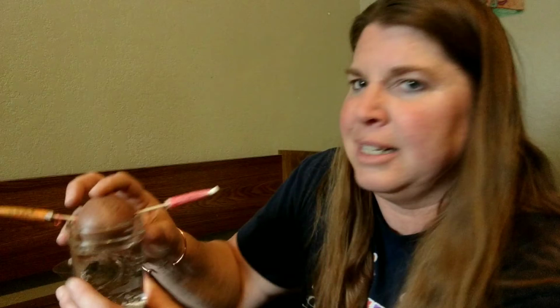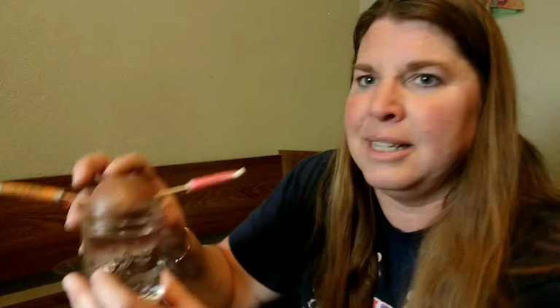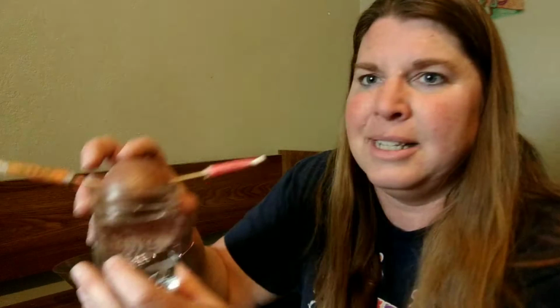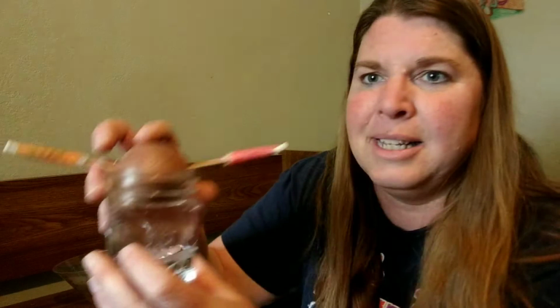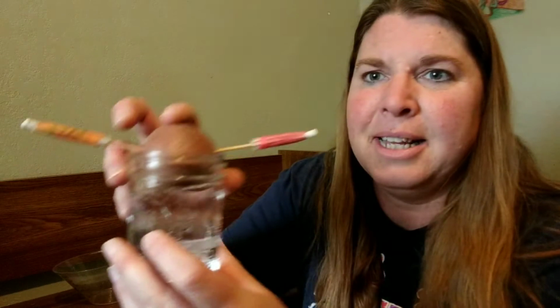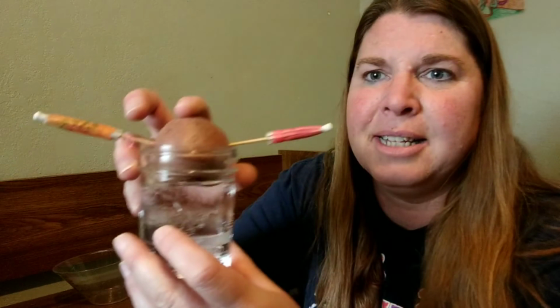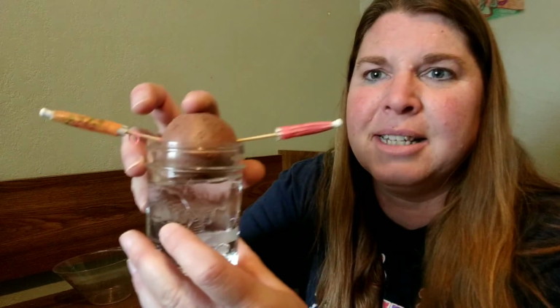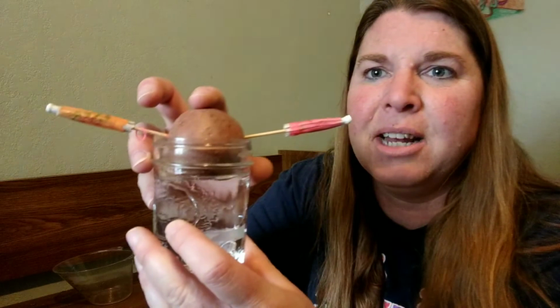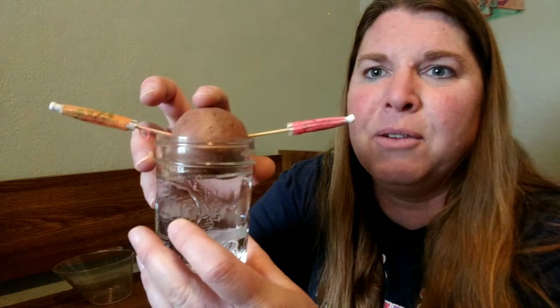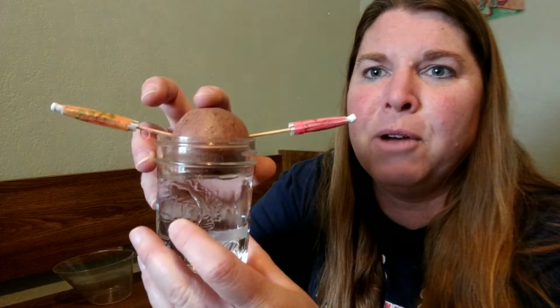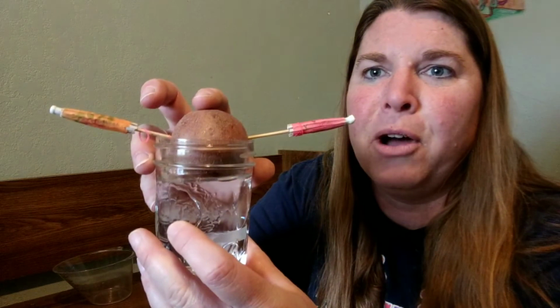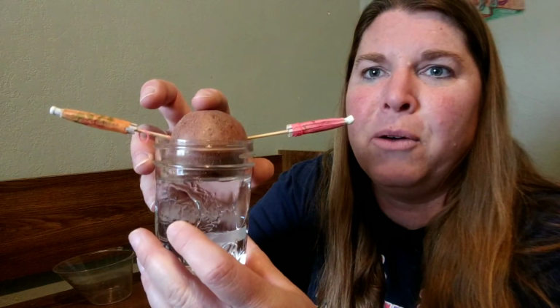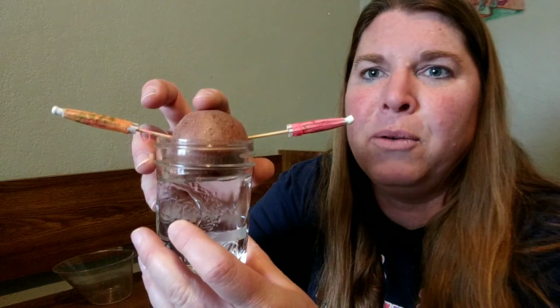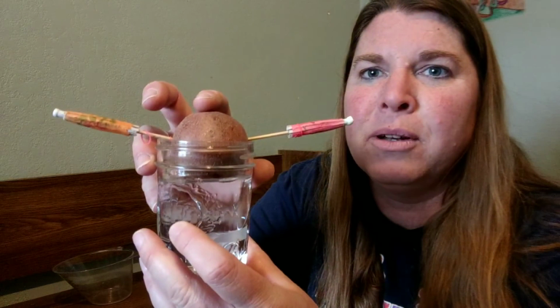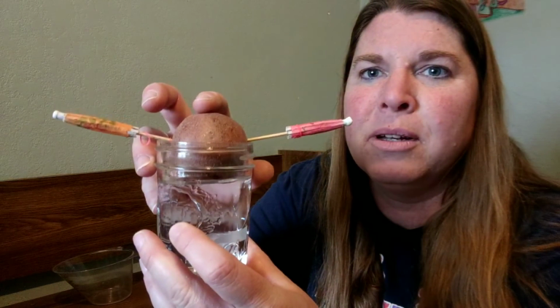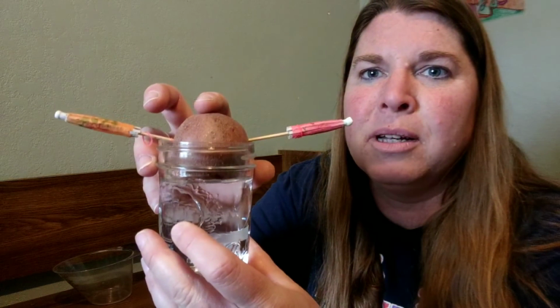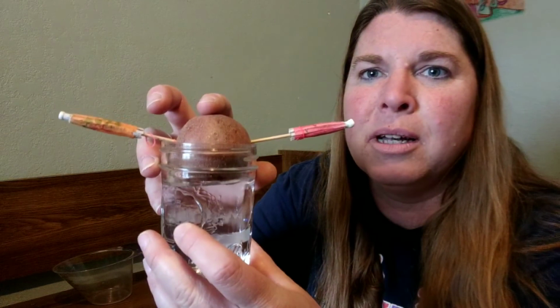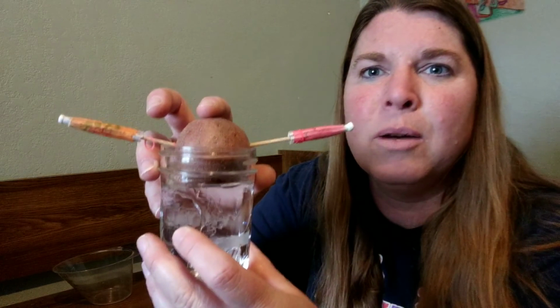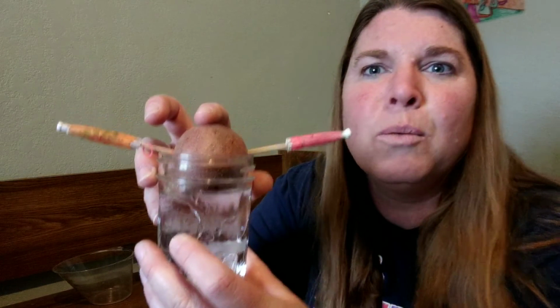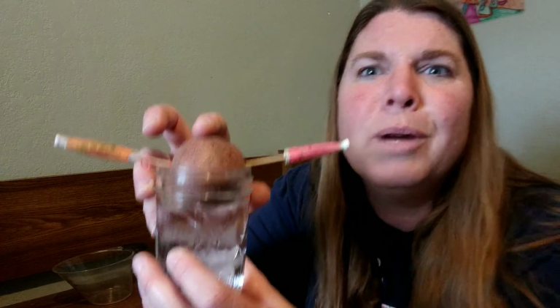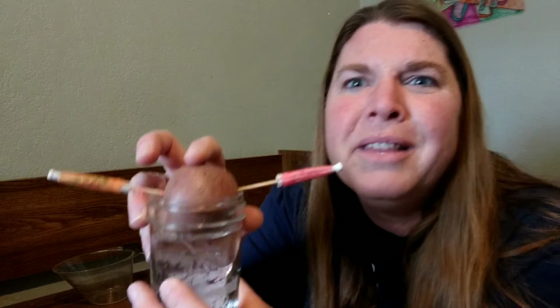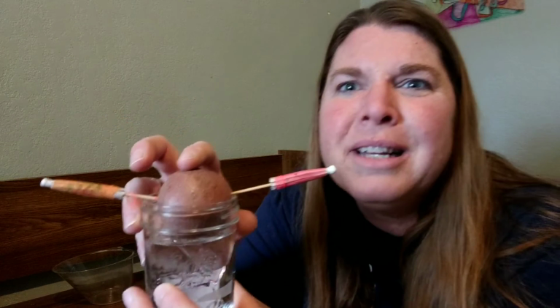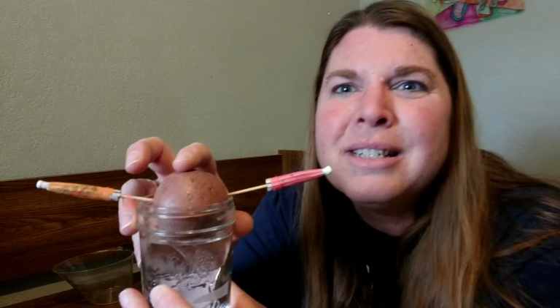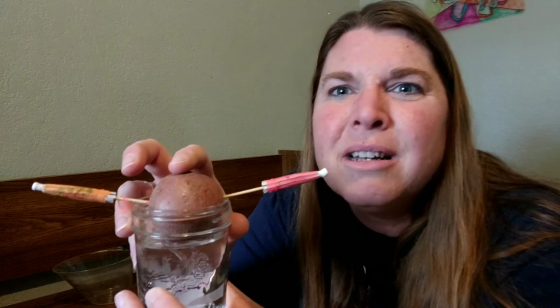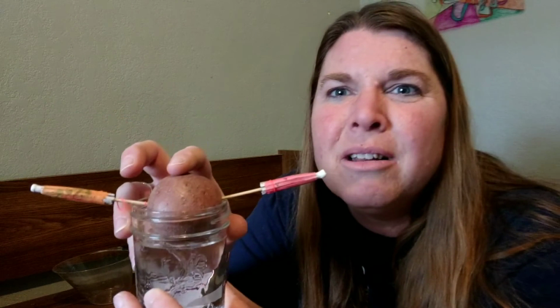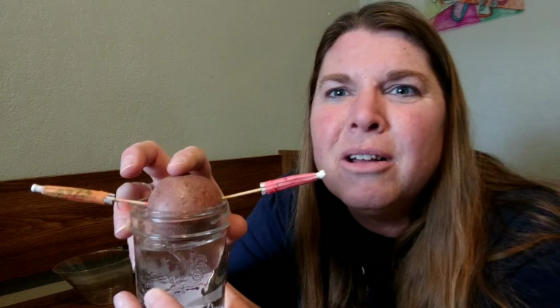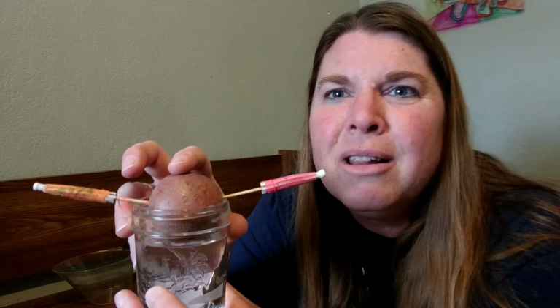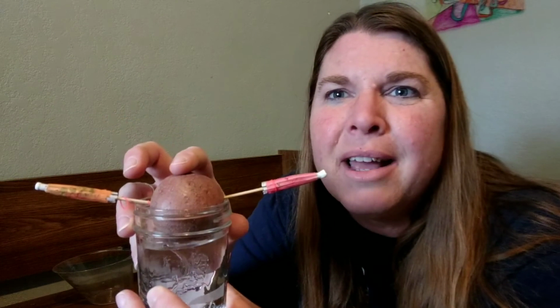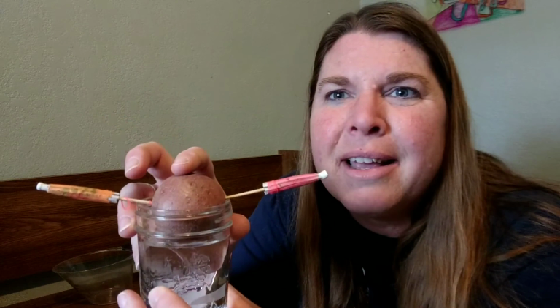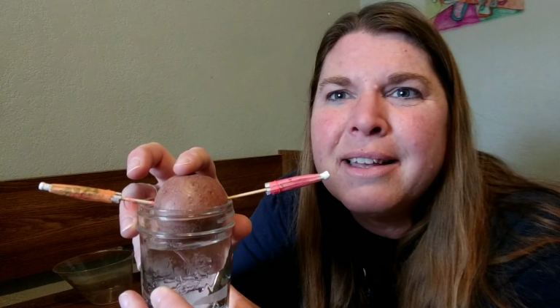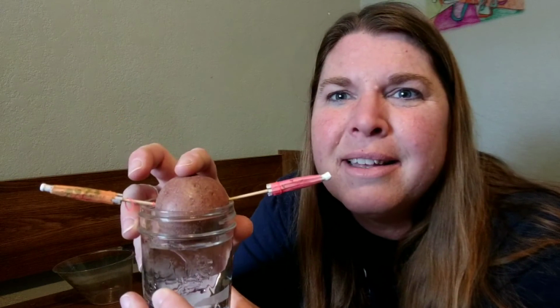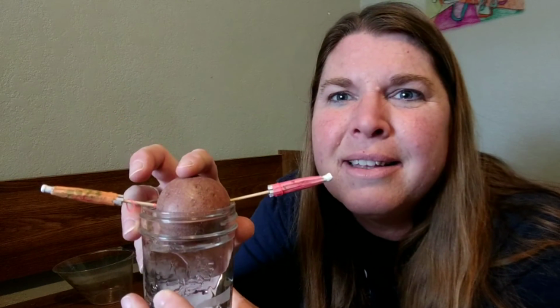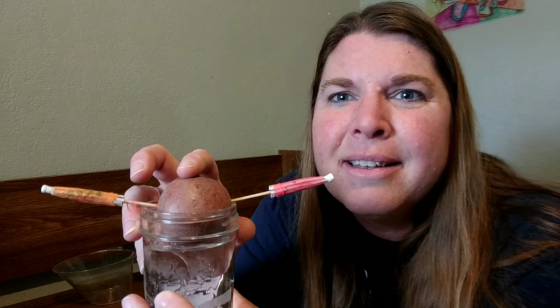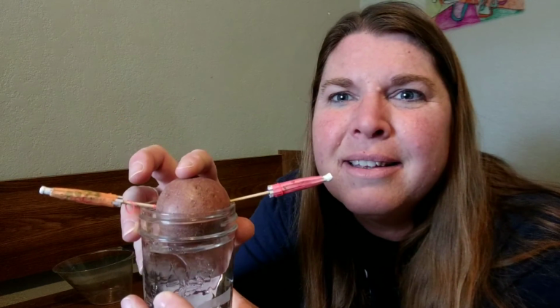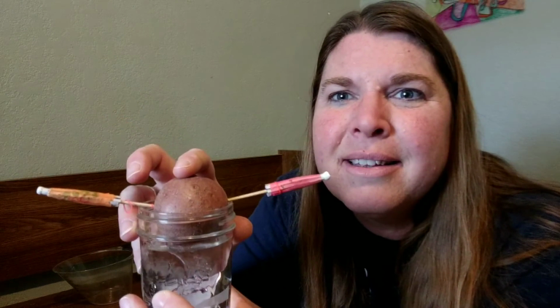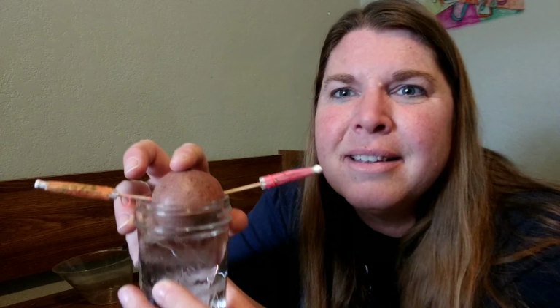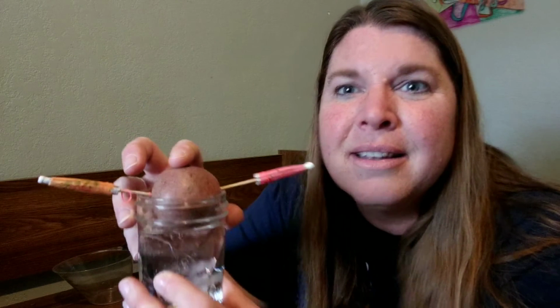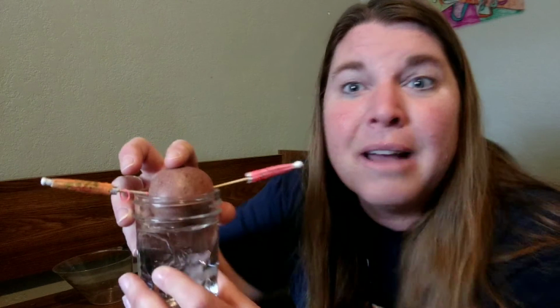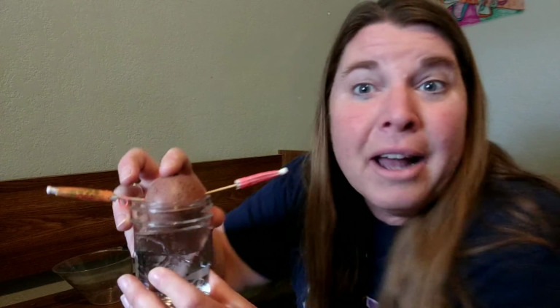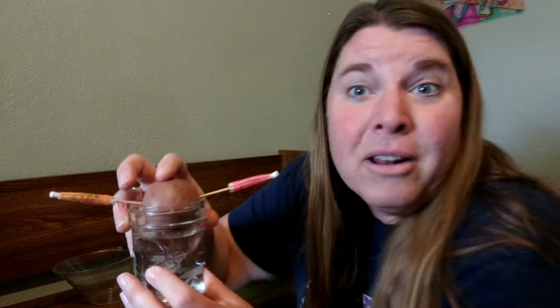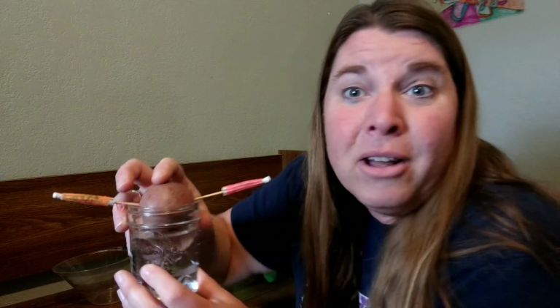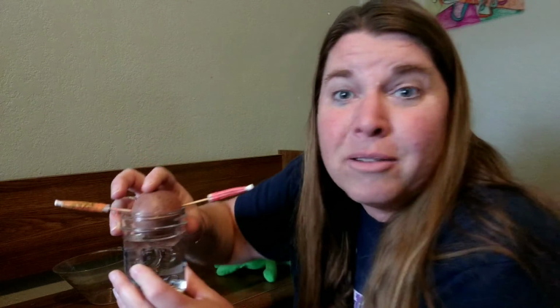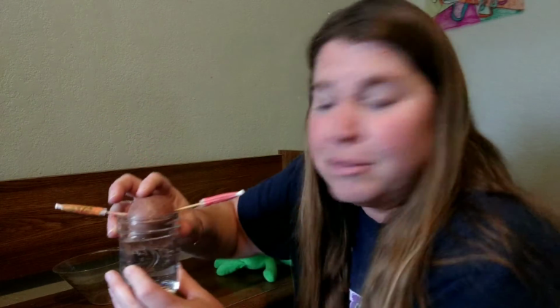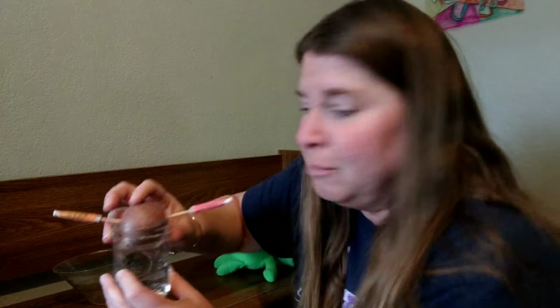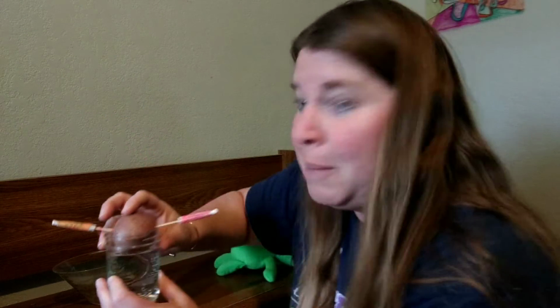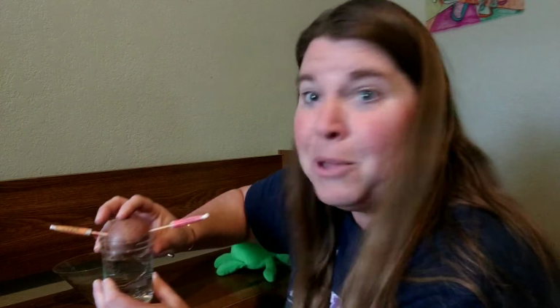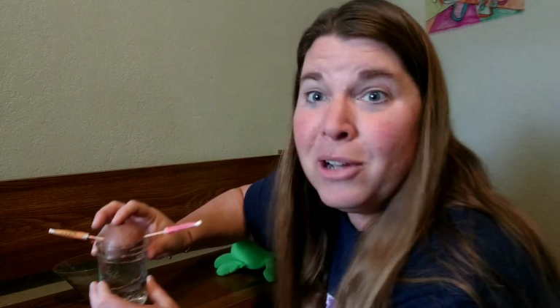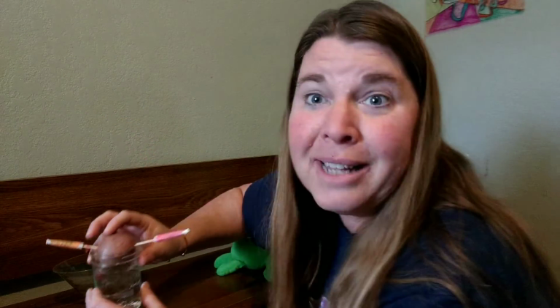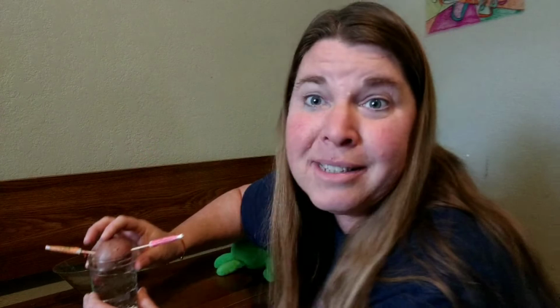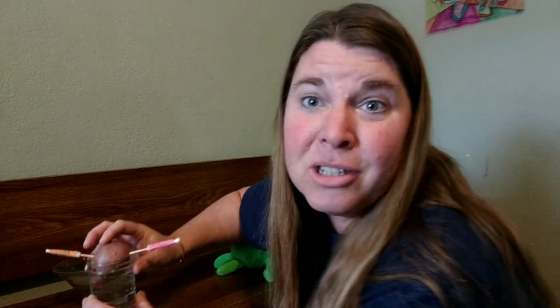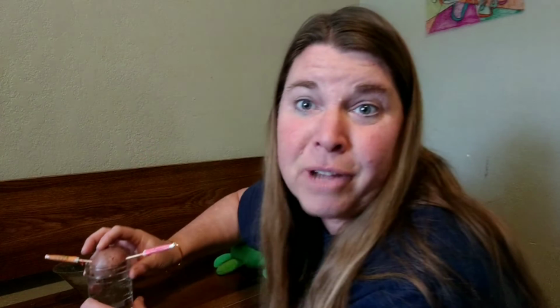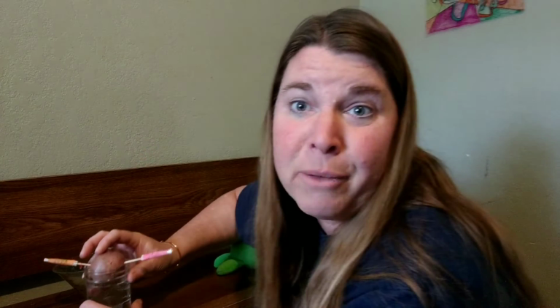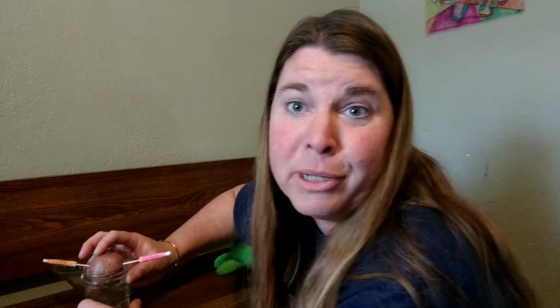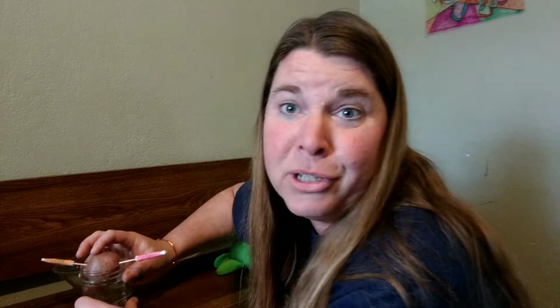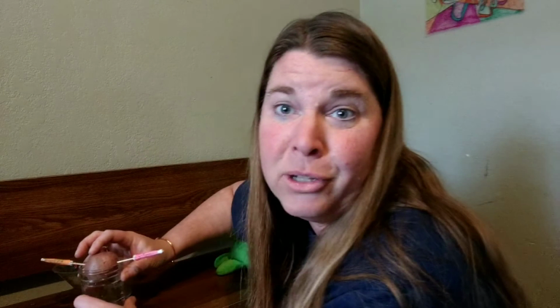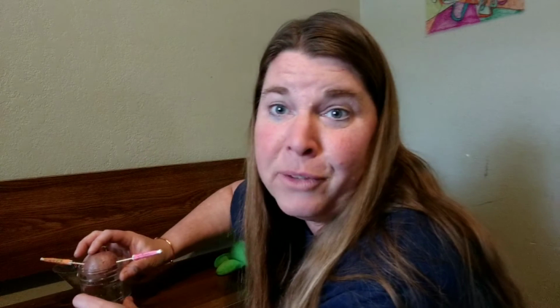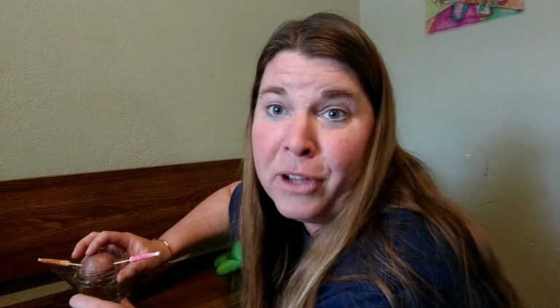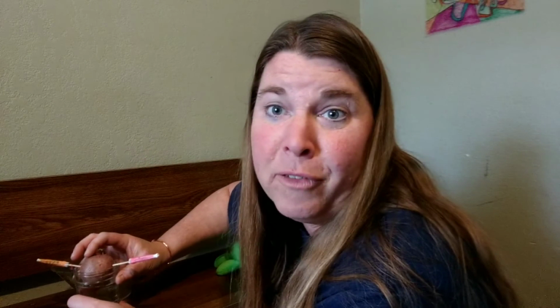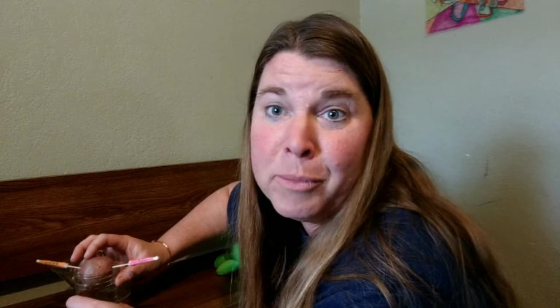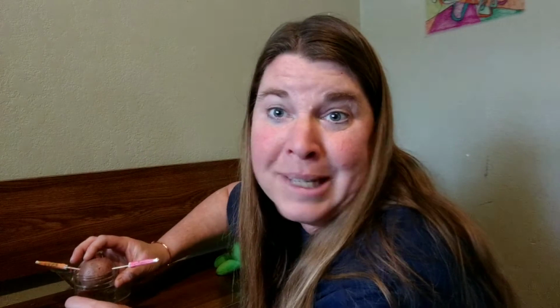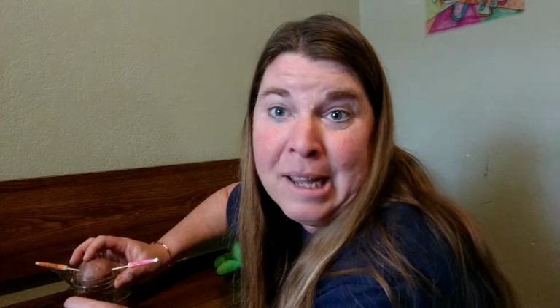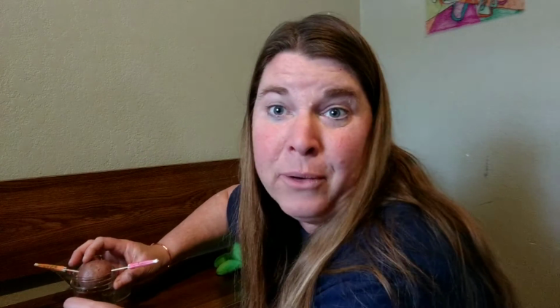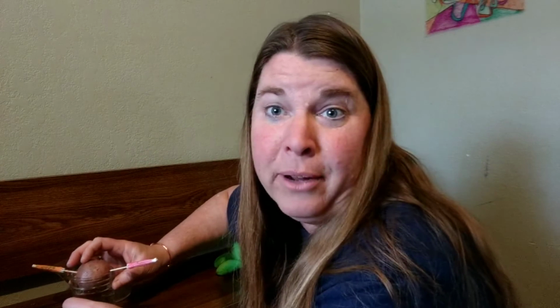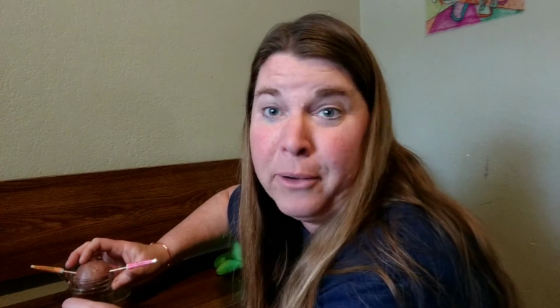Do you think it's gonna grow? What do you think it's gonna look like? I don't know. Maybe you guys could try one too if you have a potato at home.